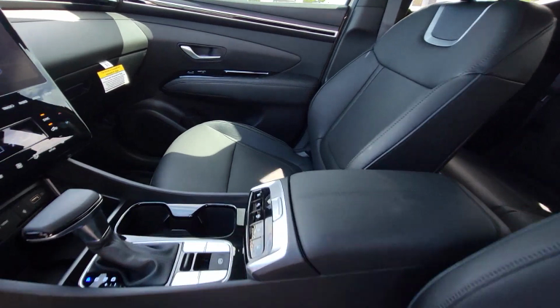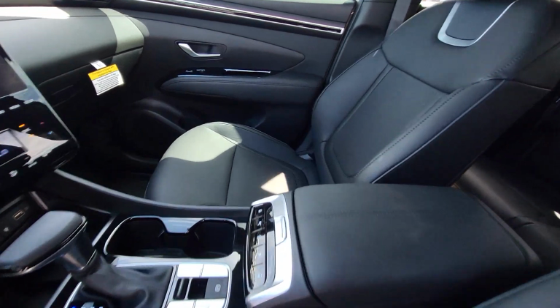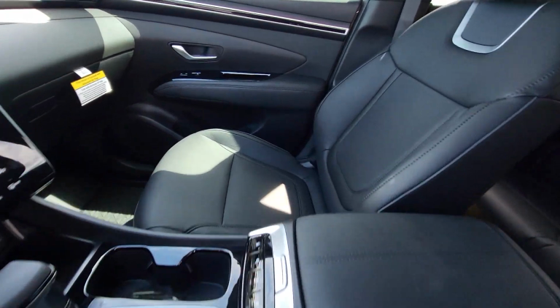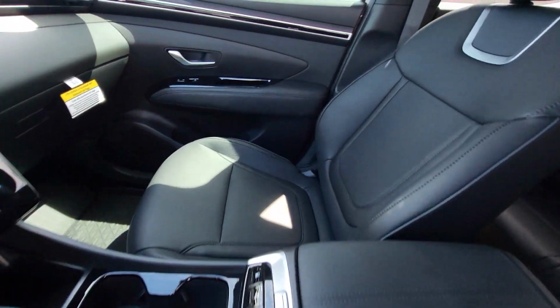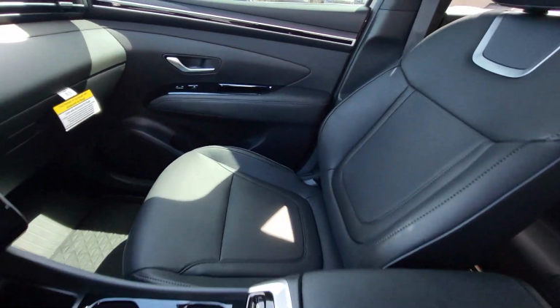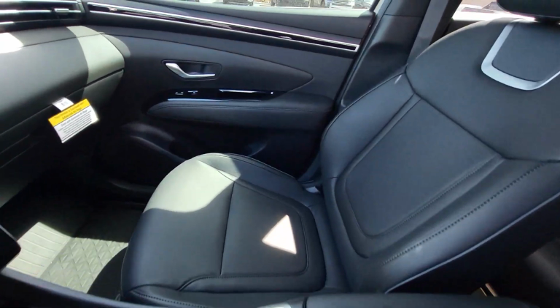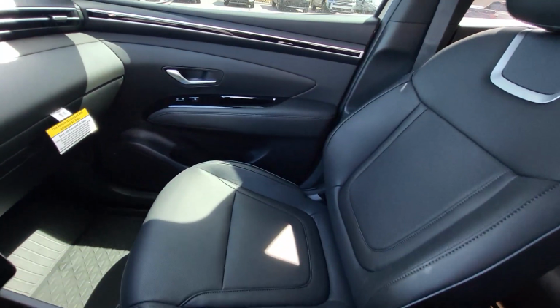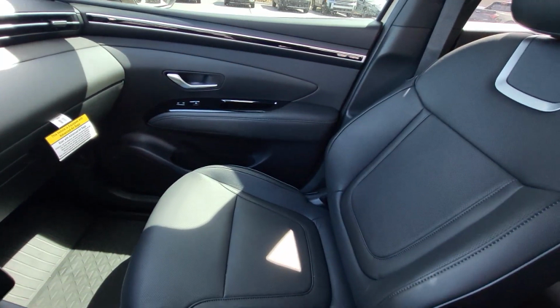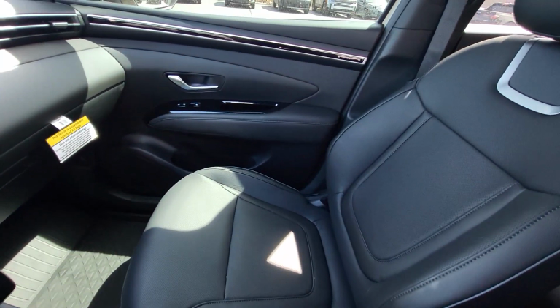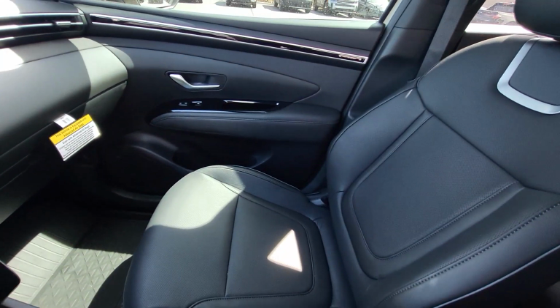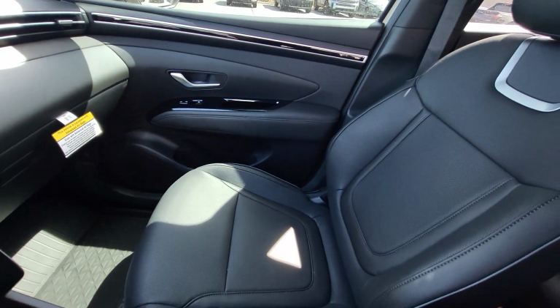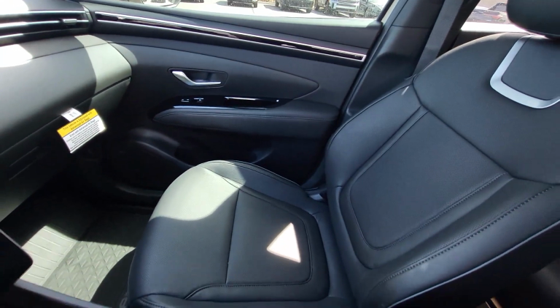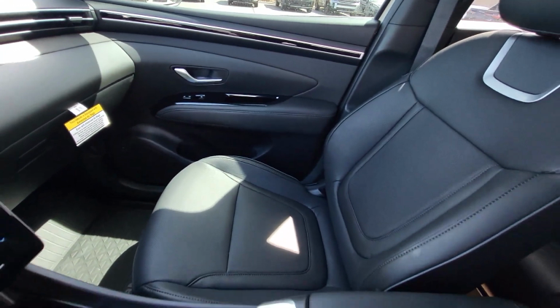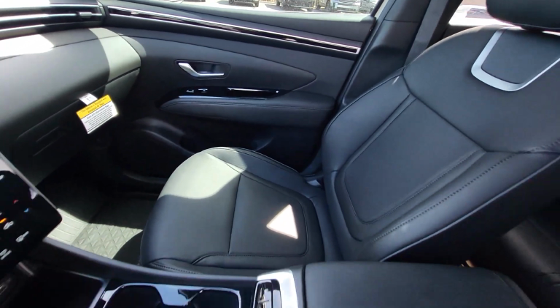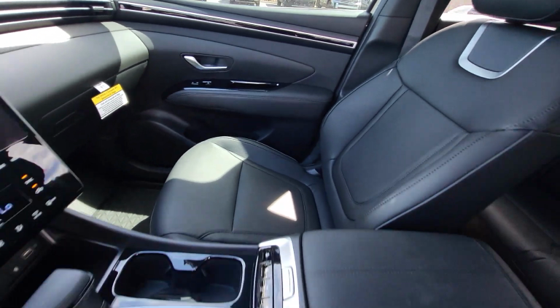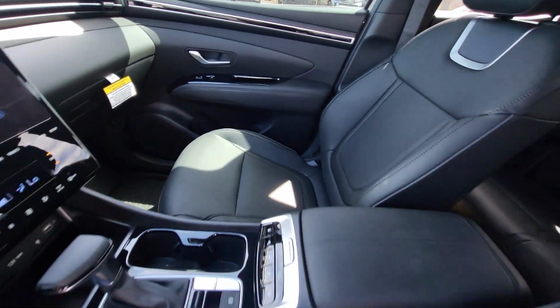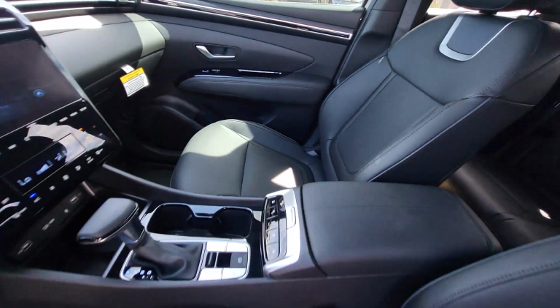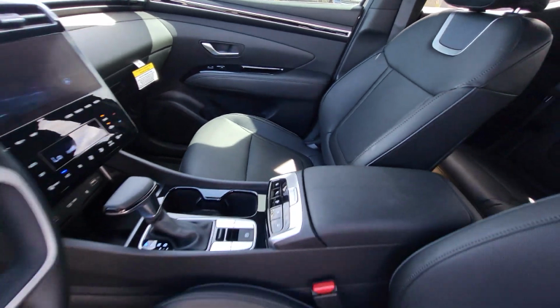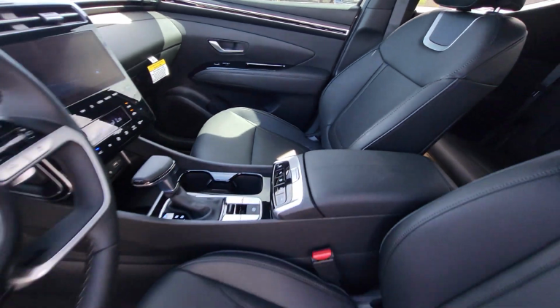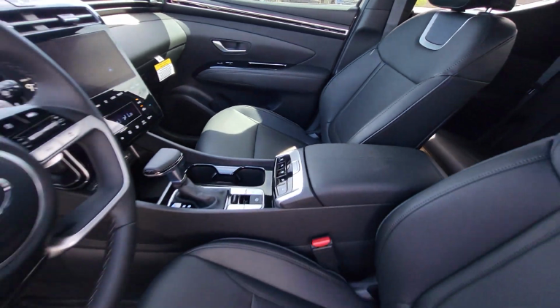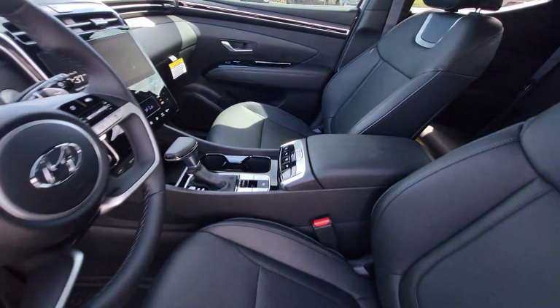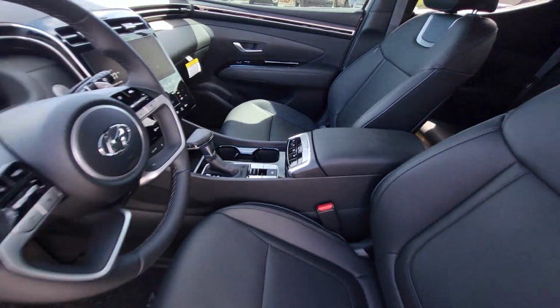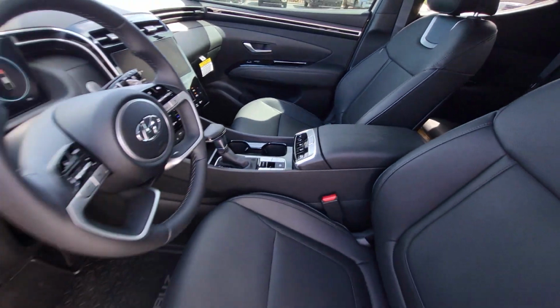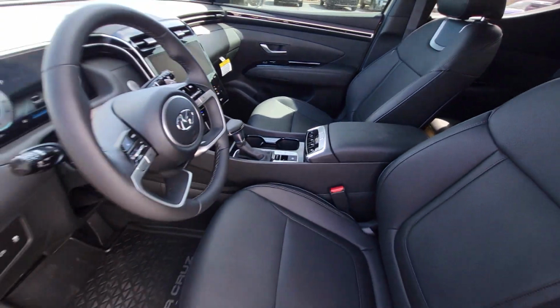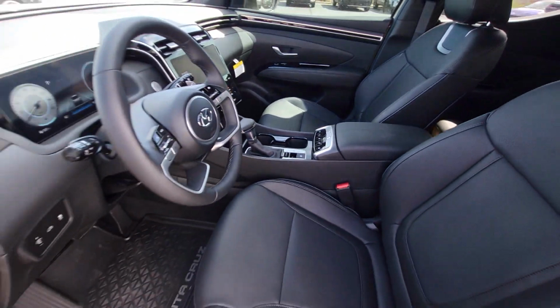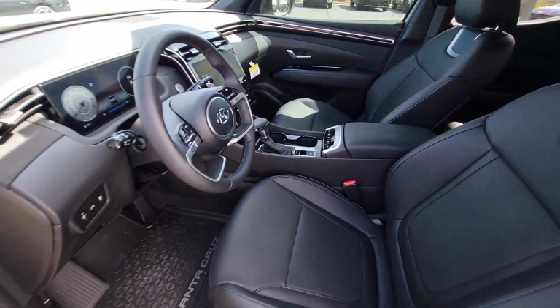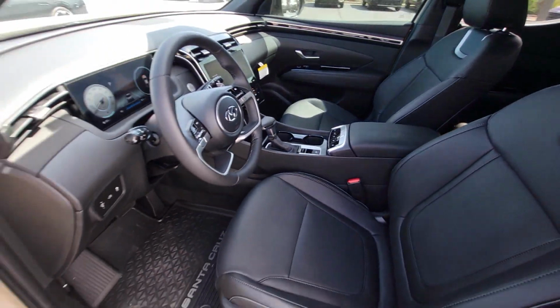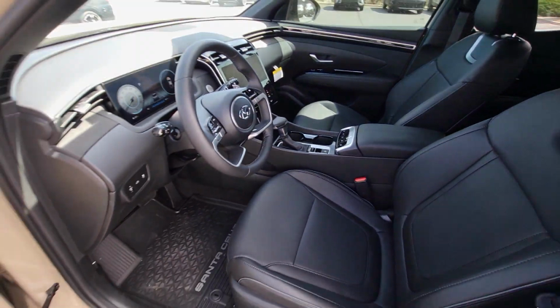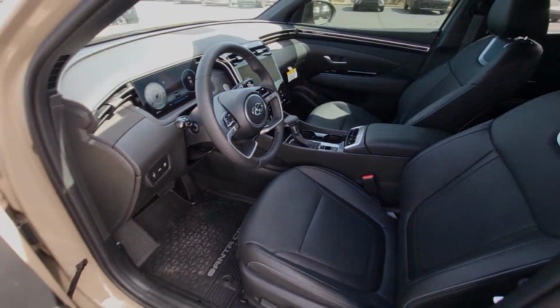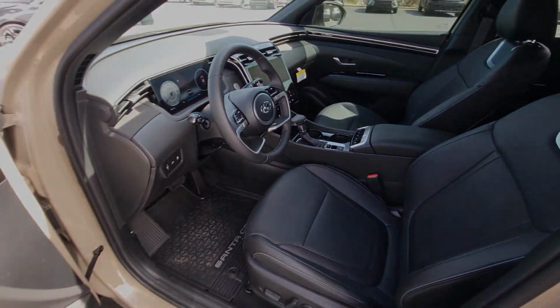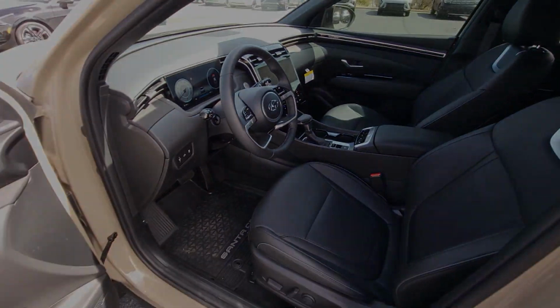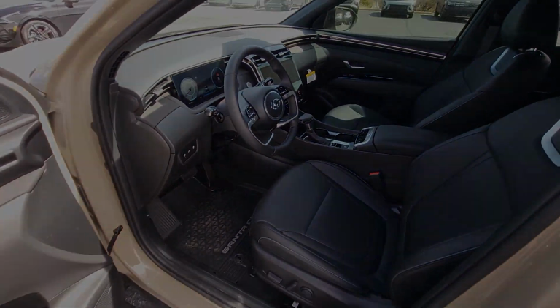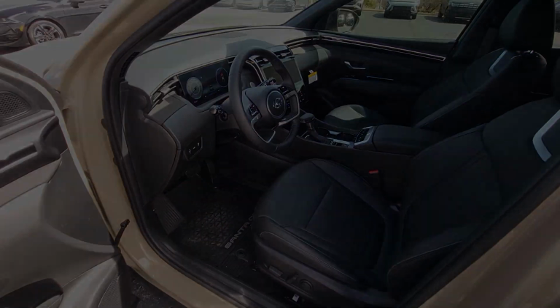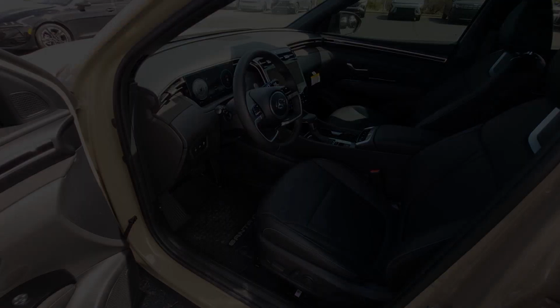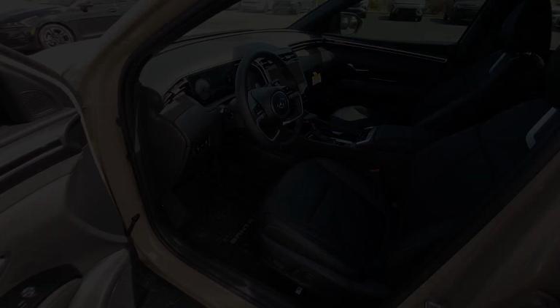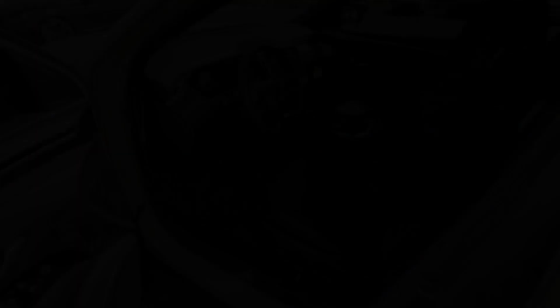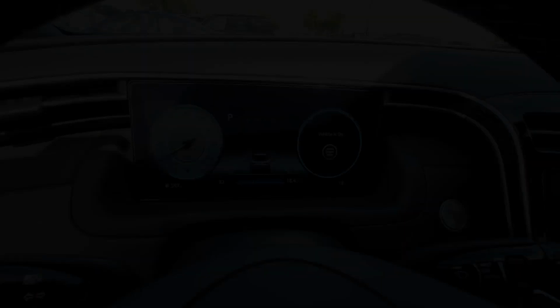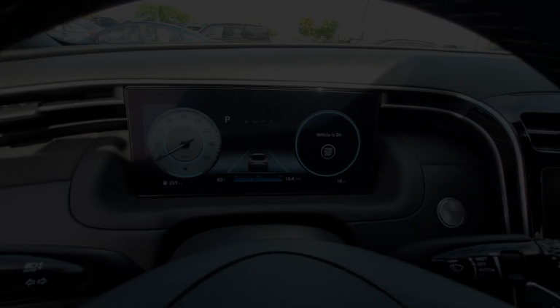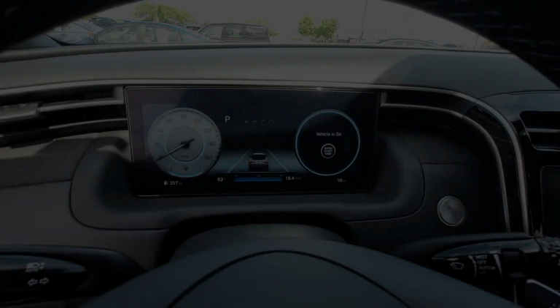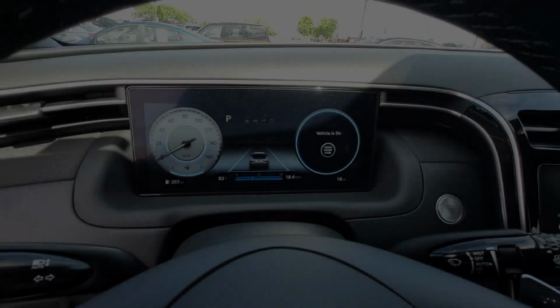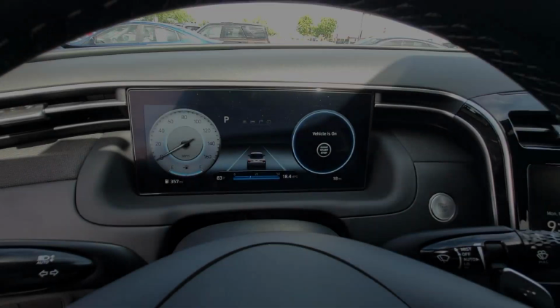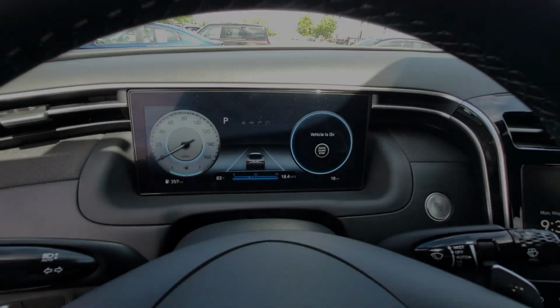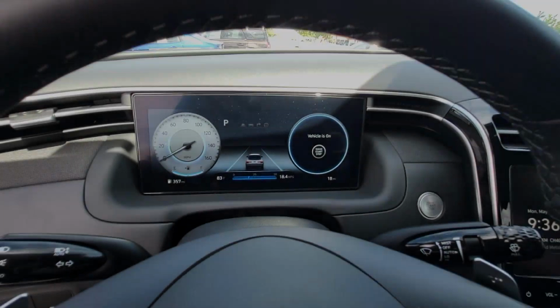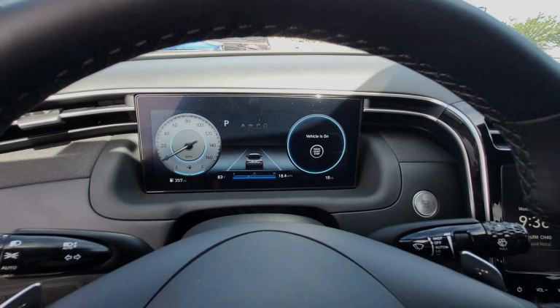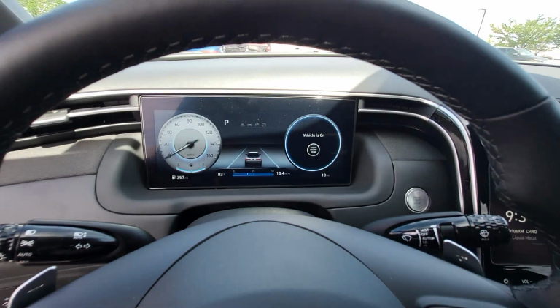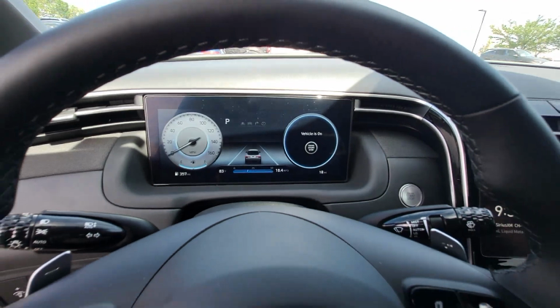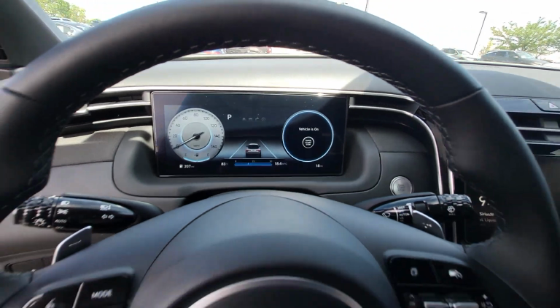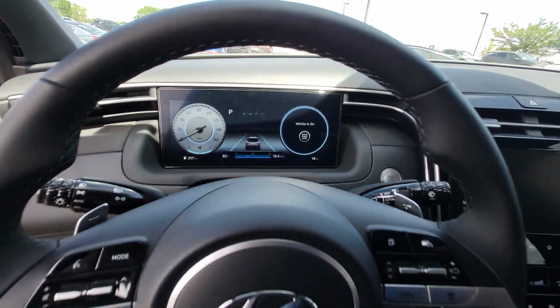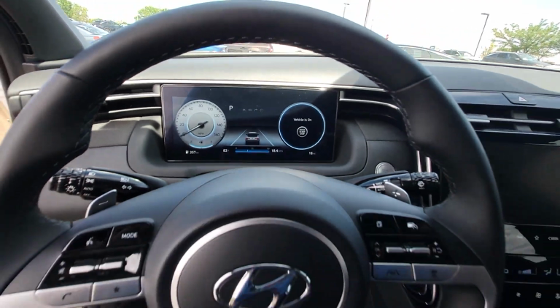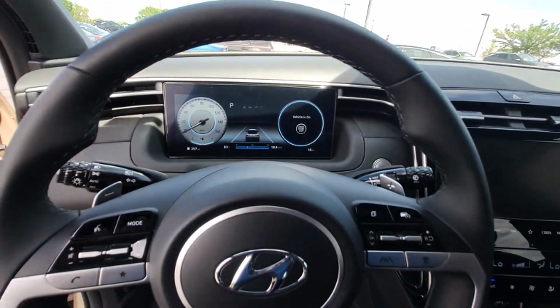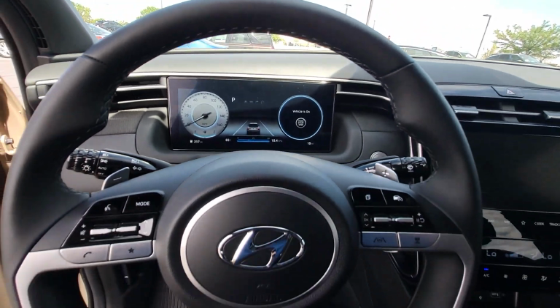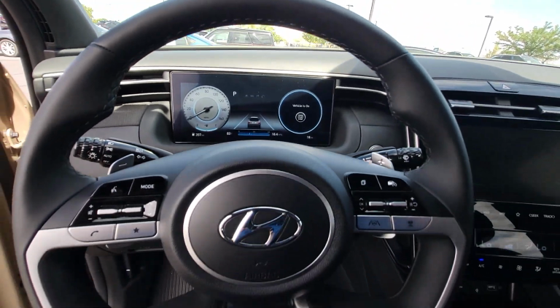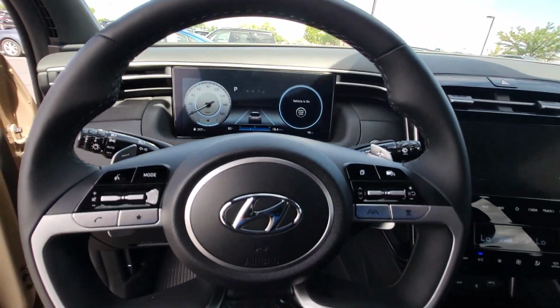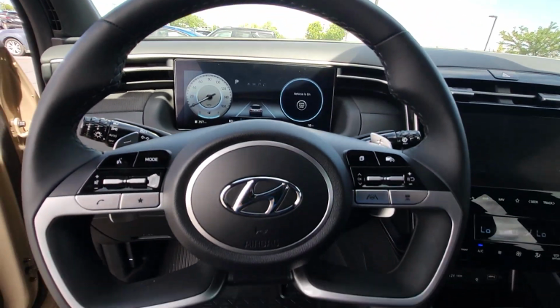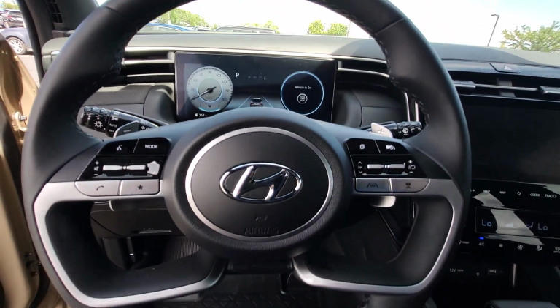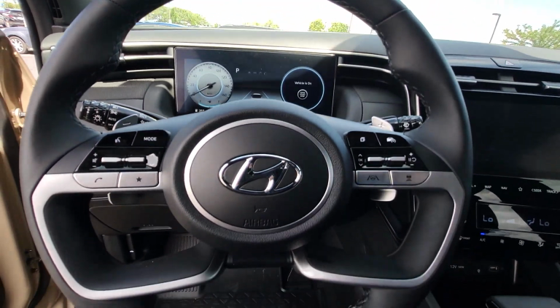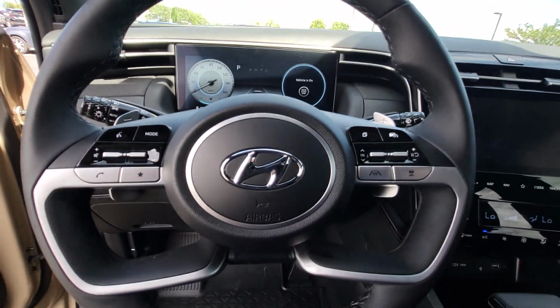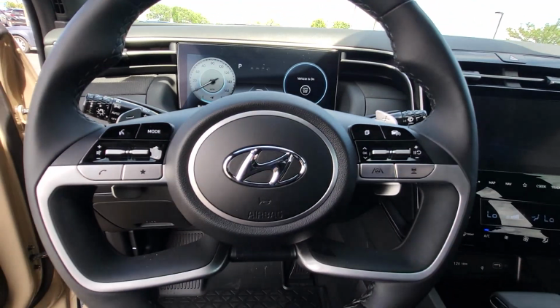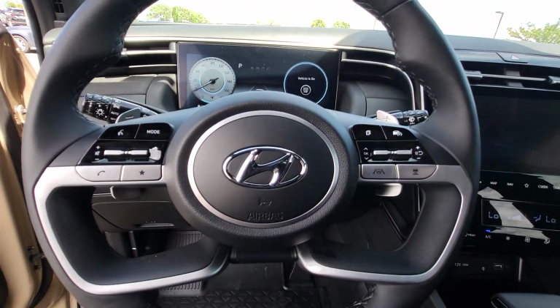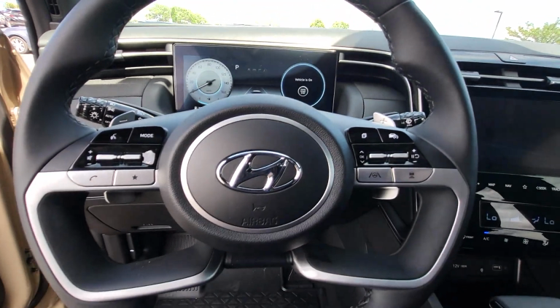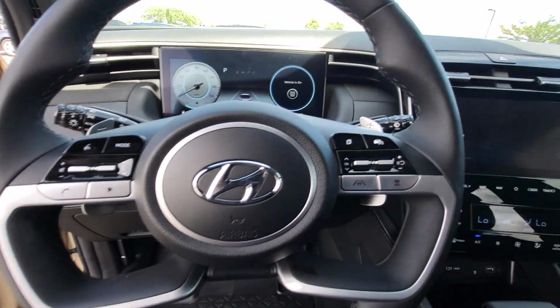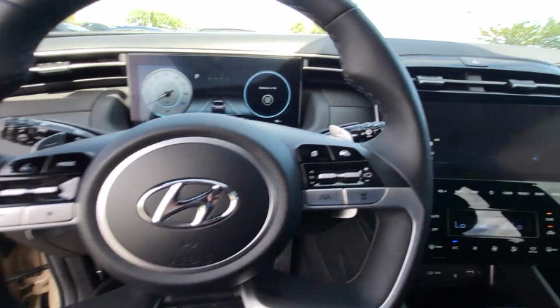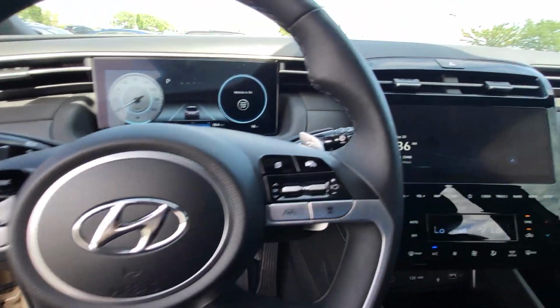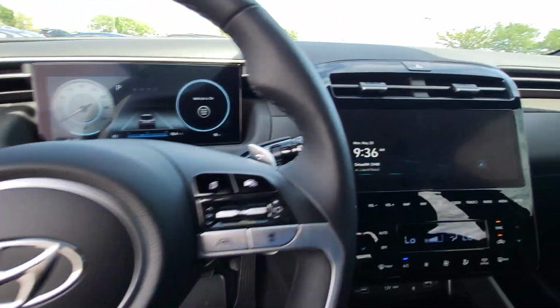Versatility blends beautifully with sophisticated comfort in this remarkable Santa Cruz. See for yourself when you take it out for a test drive.